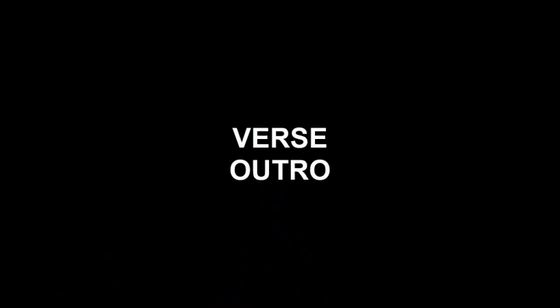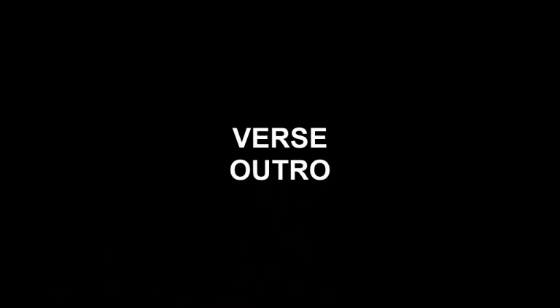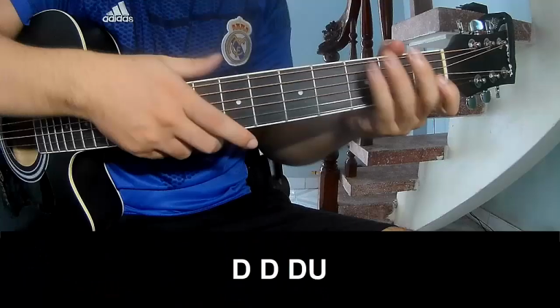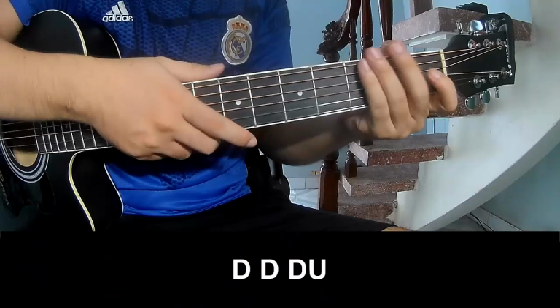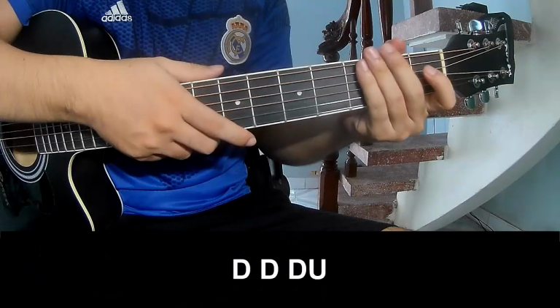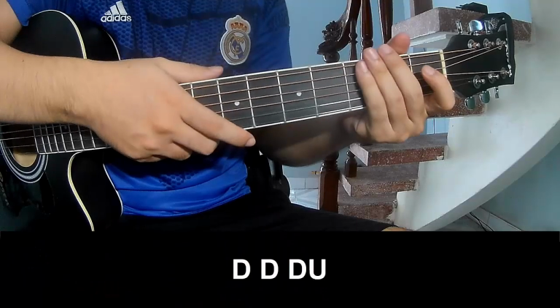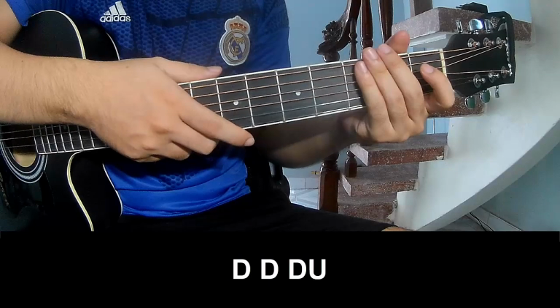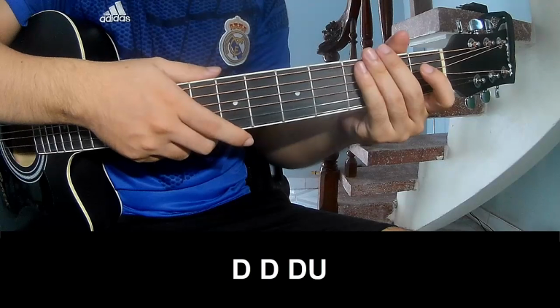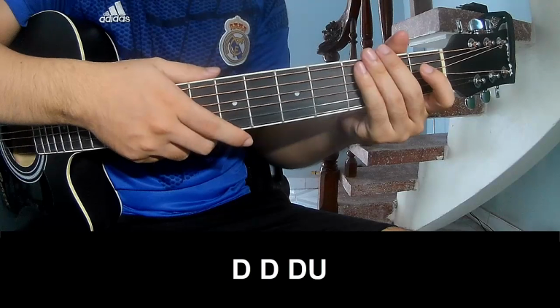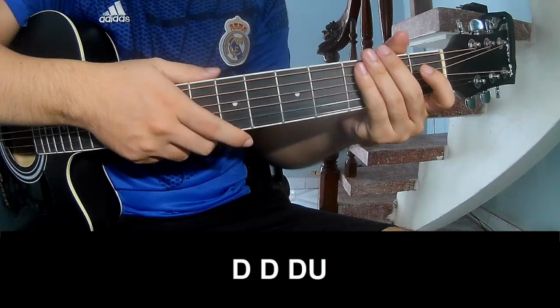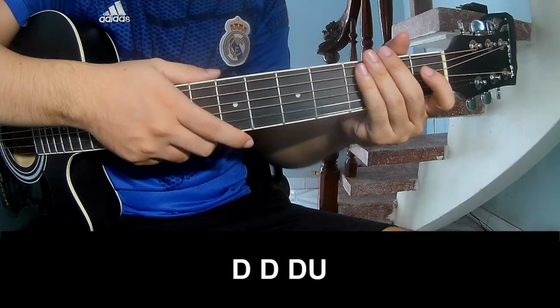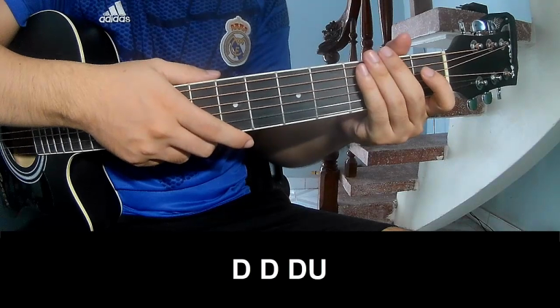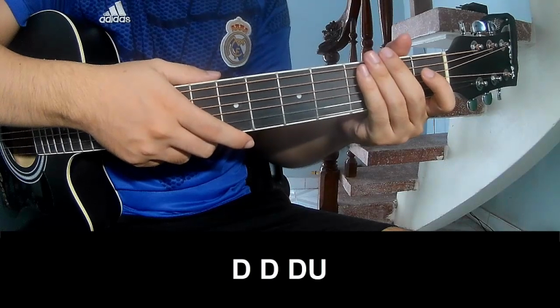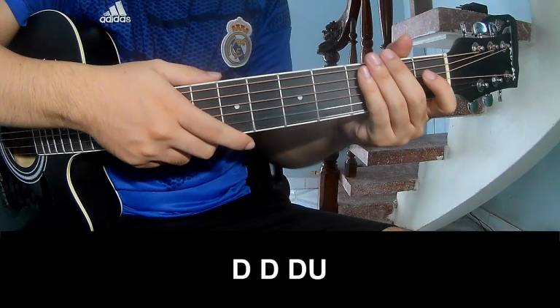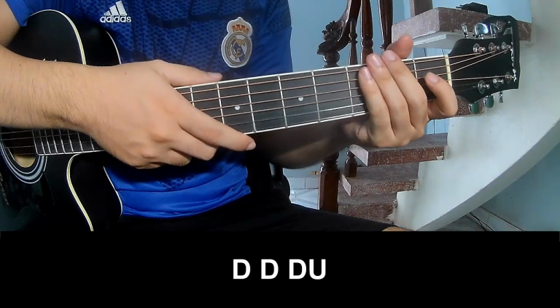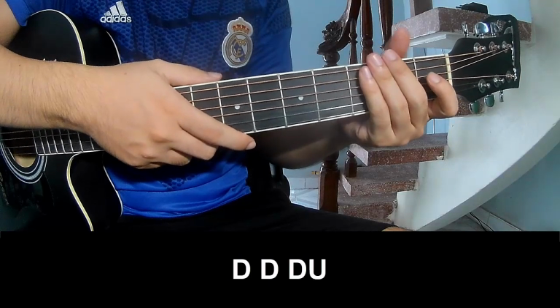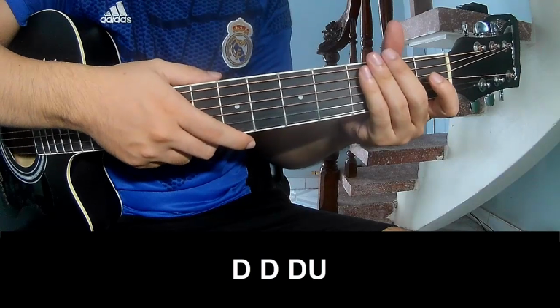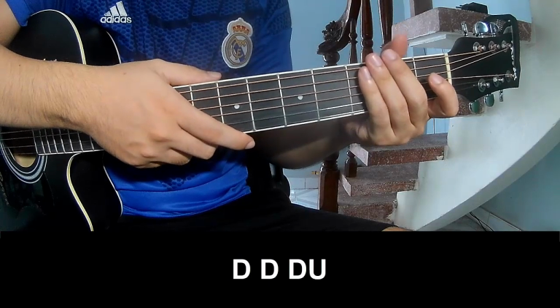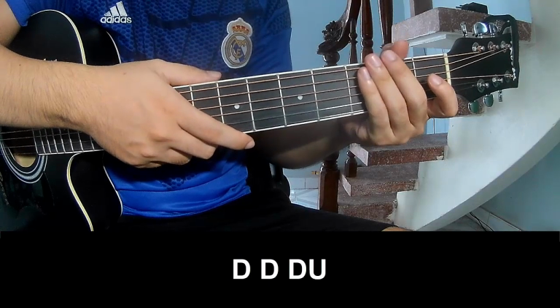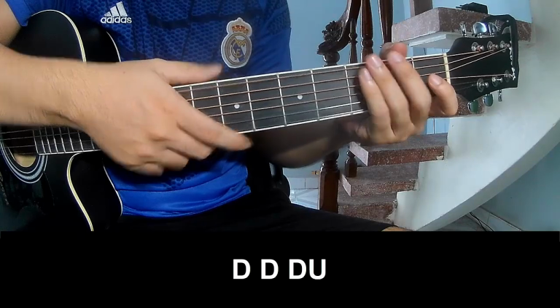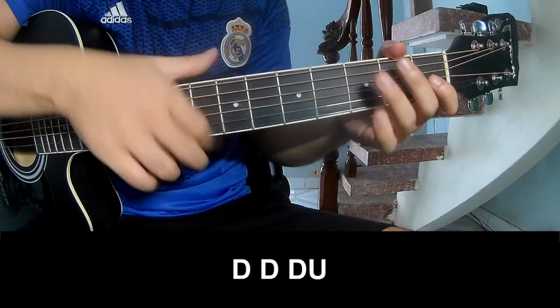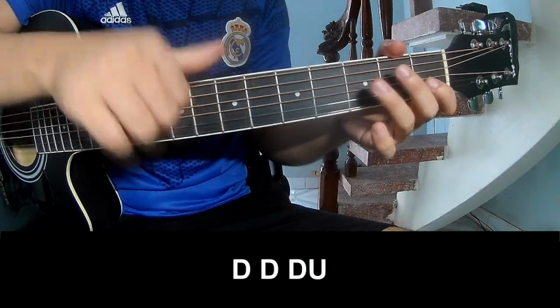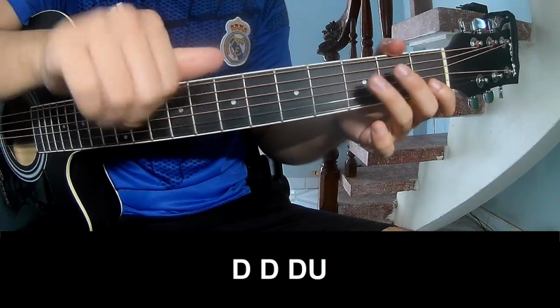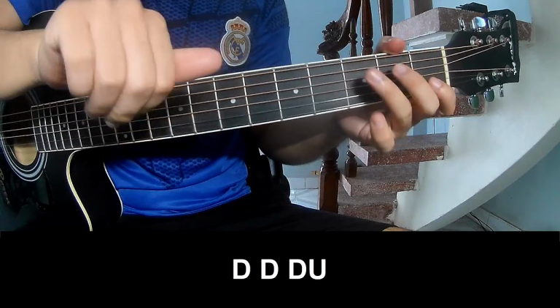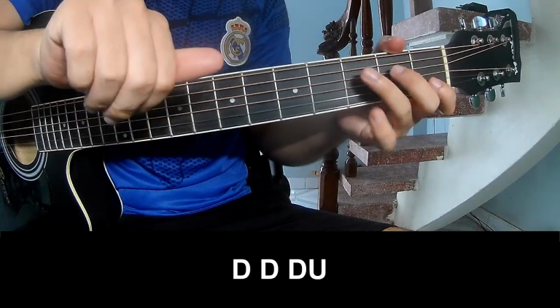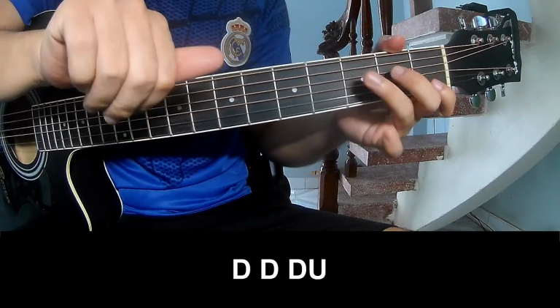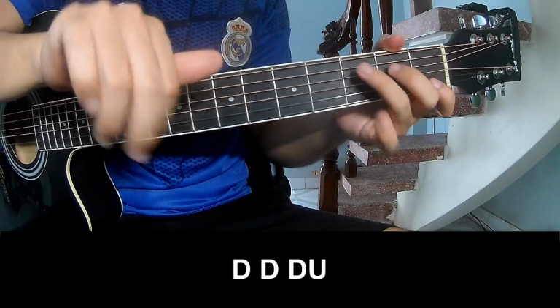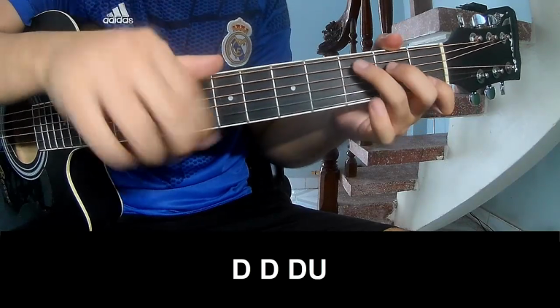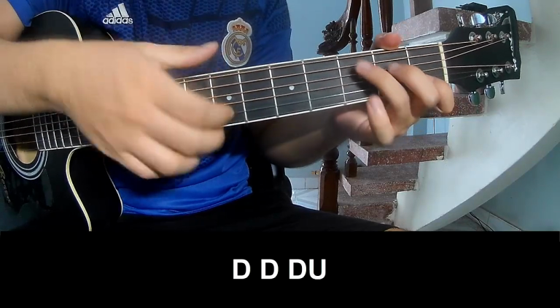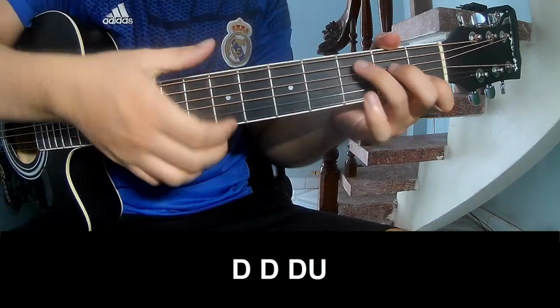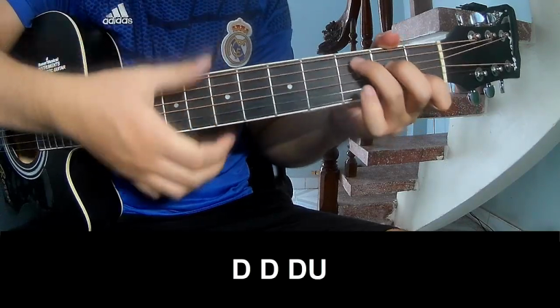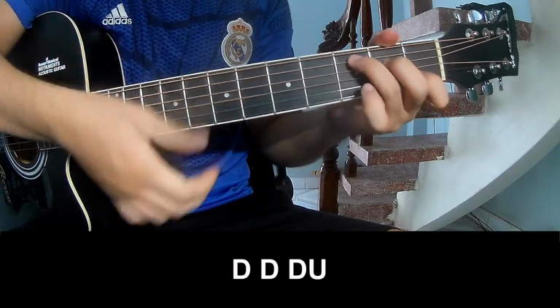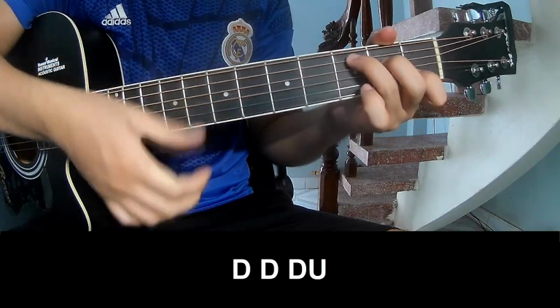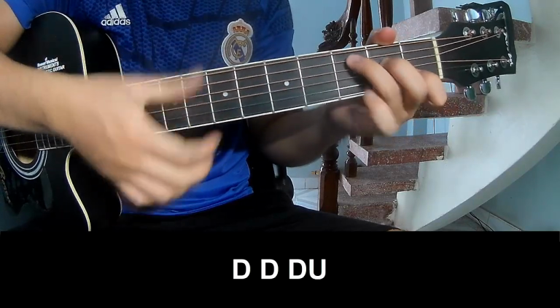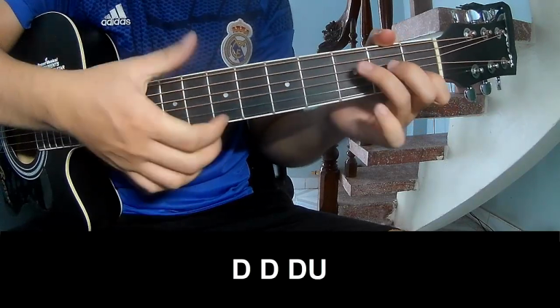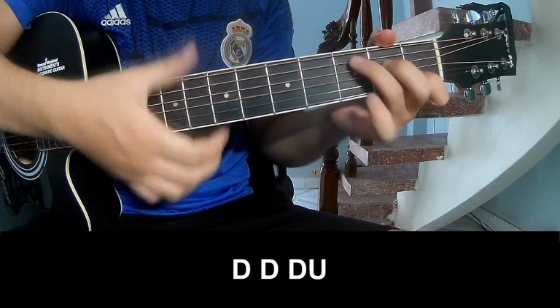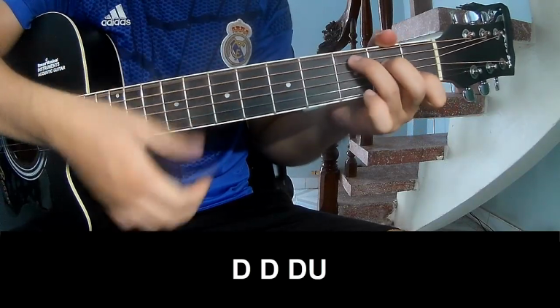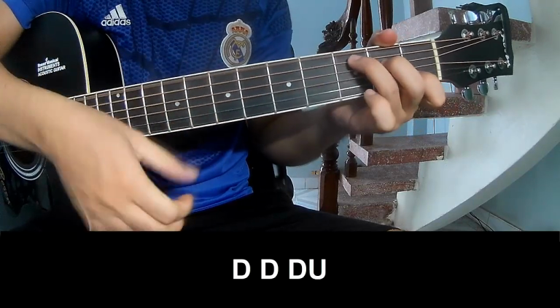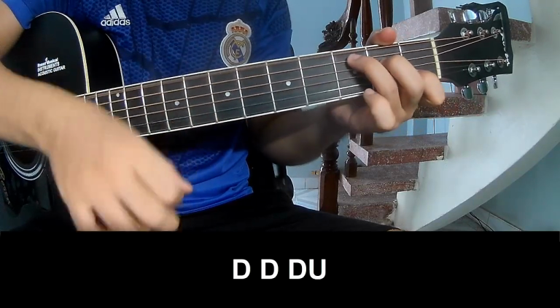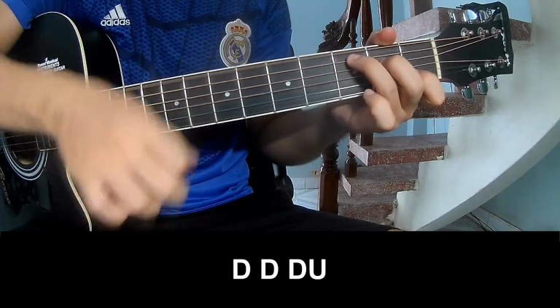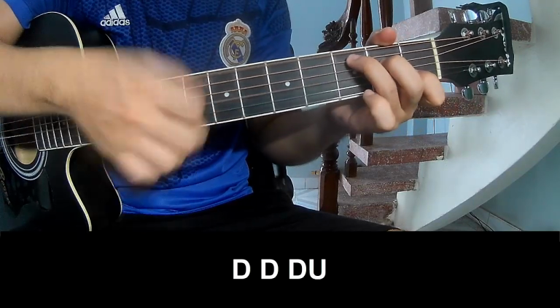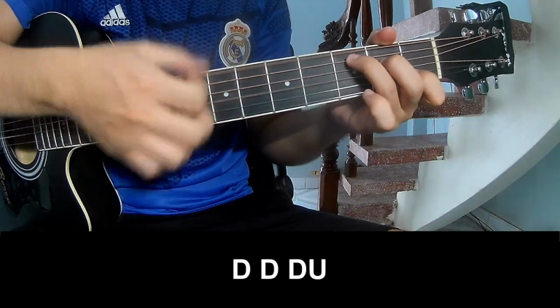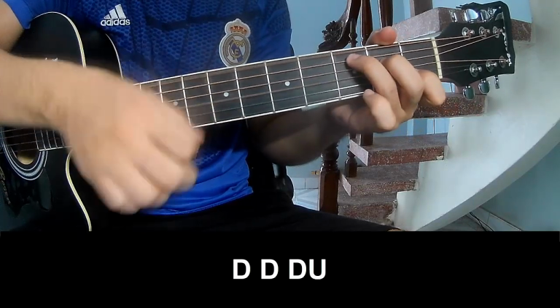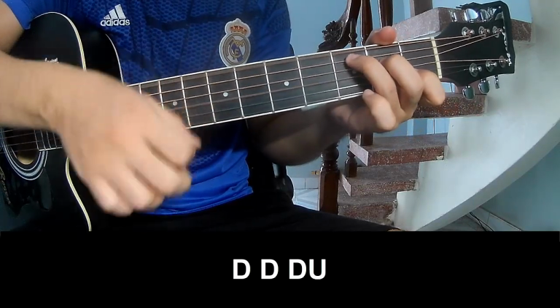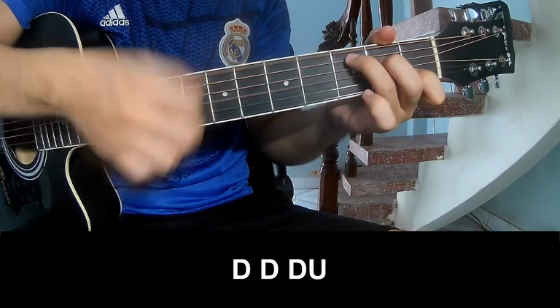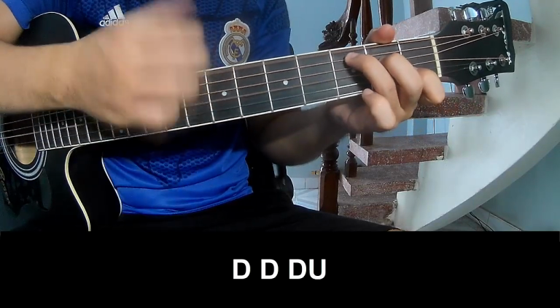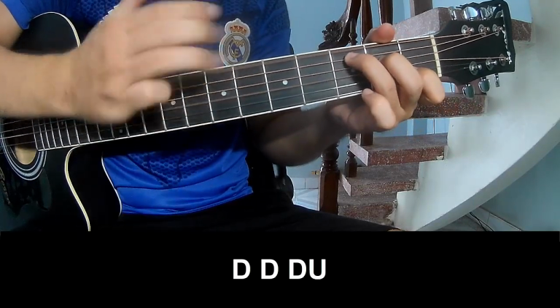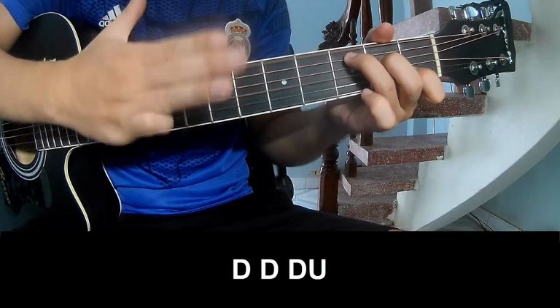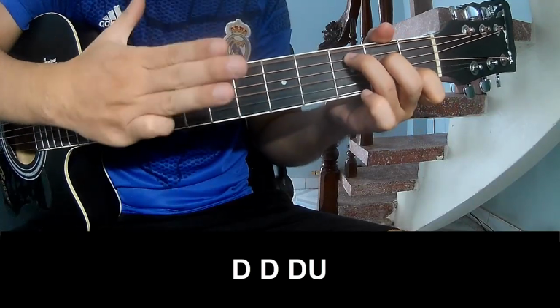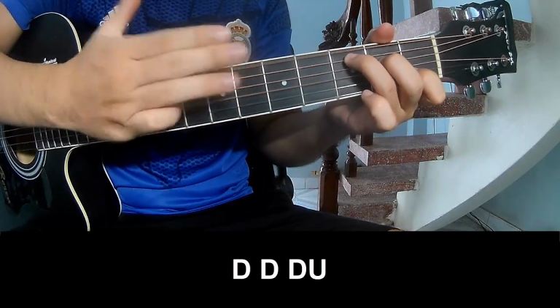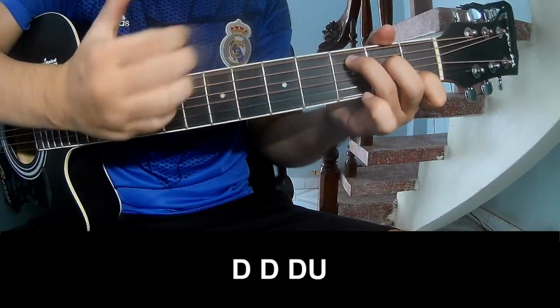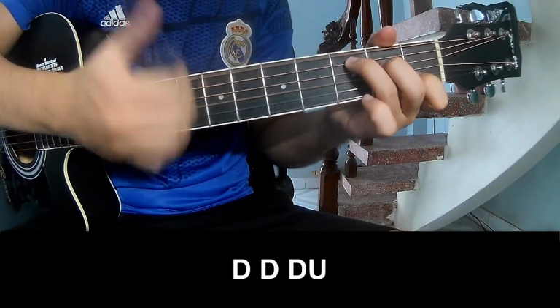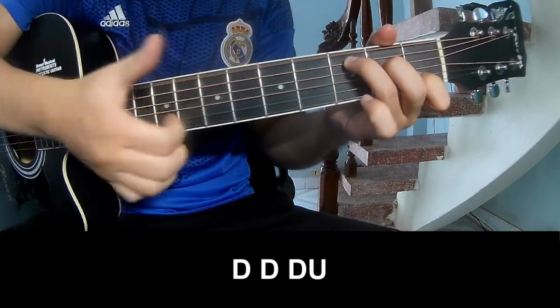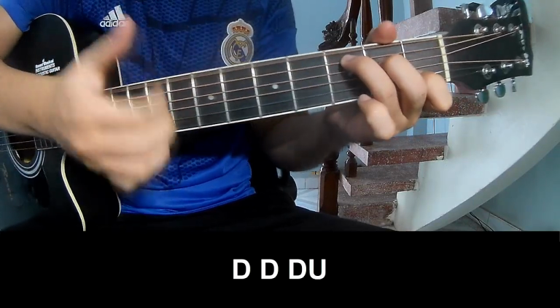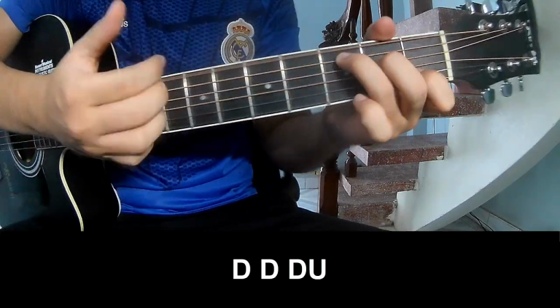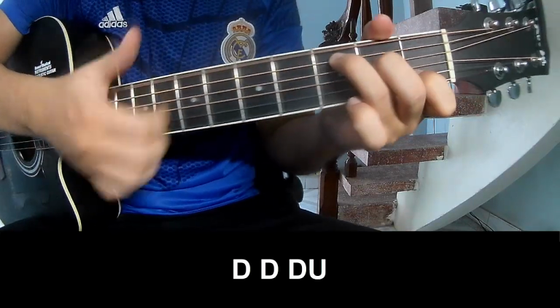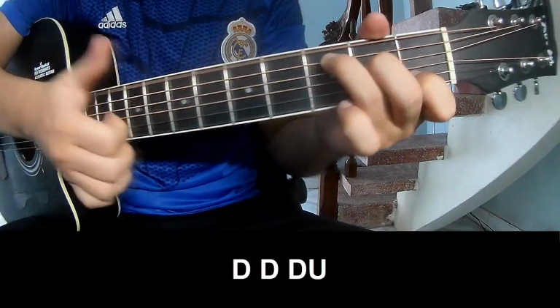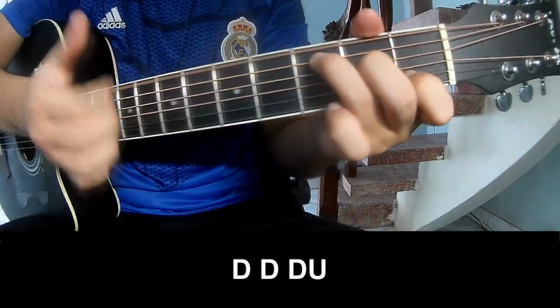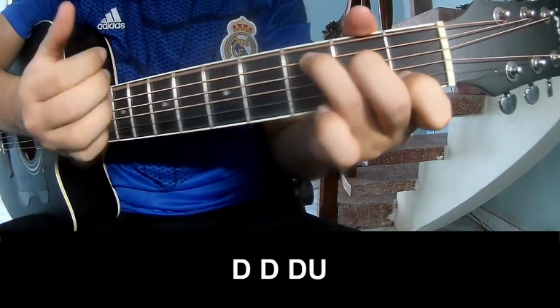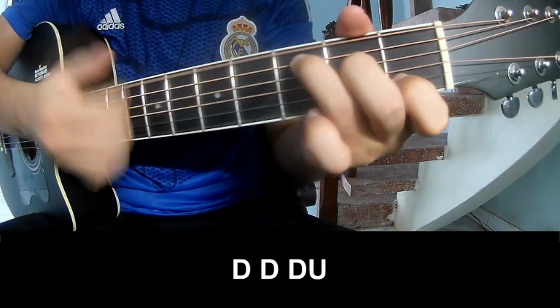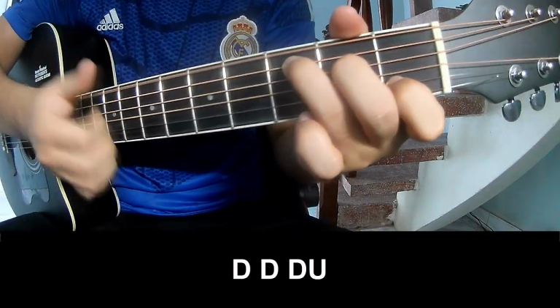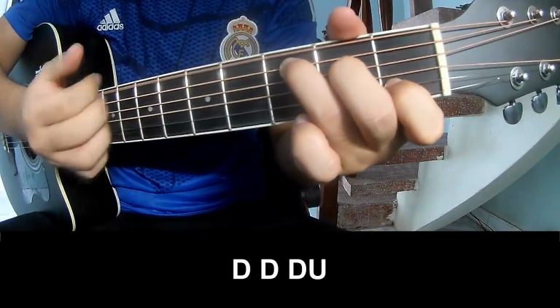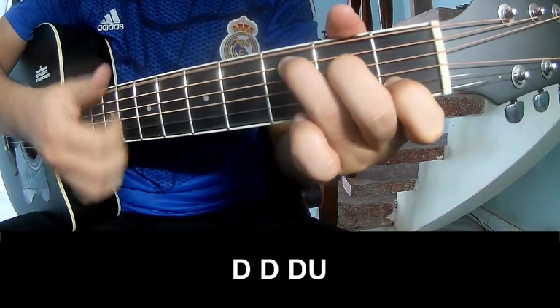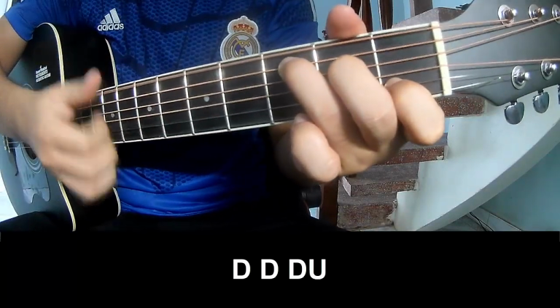The verse and outro should be played: down, down, up, up, down, down.